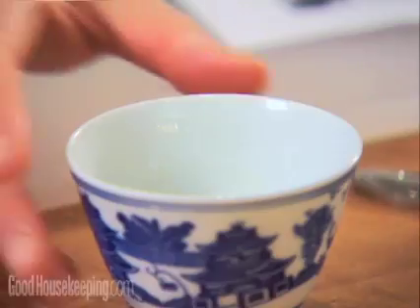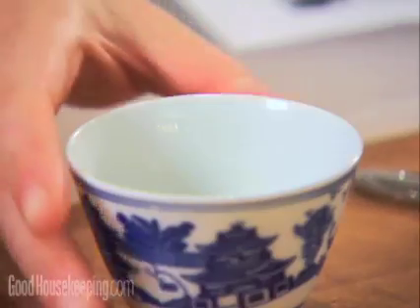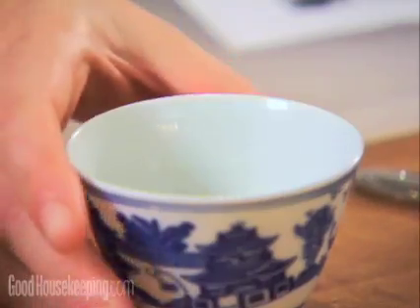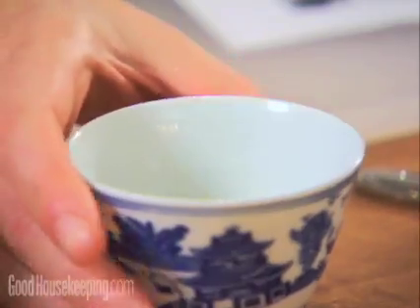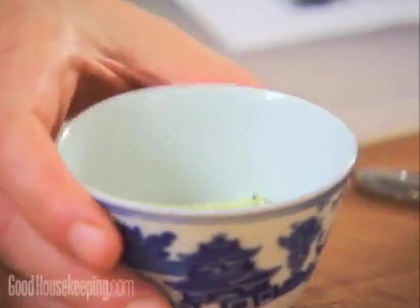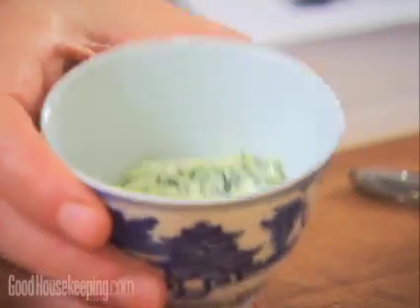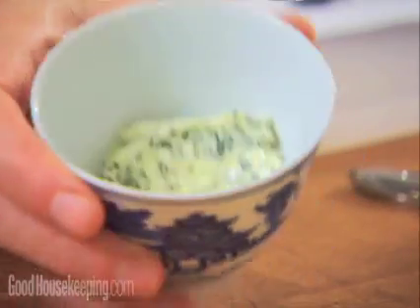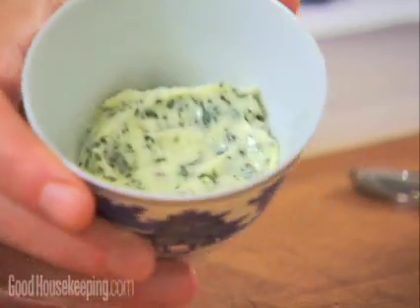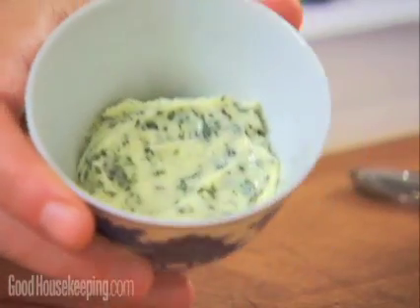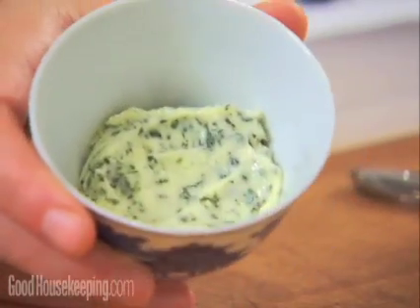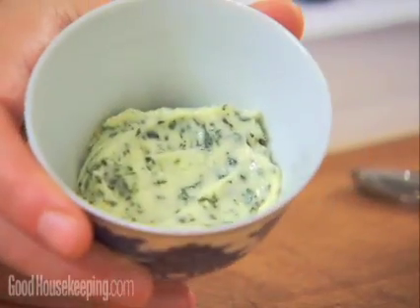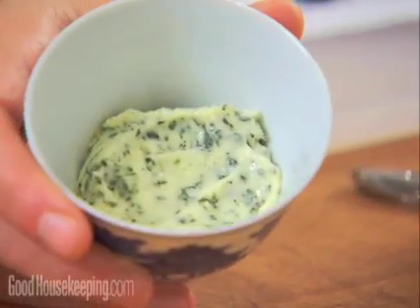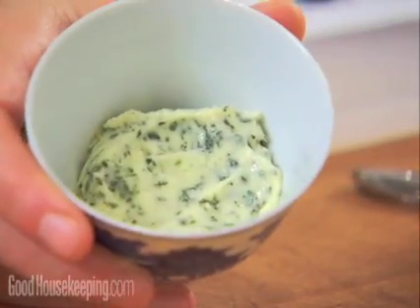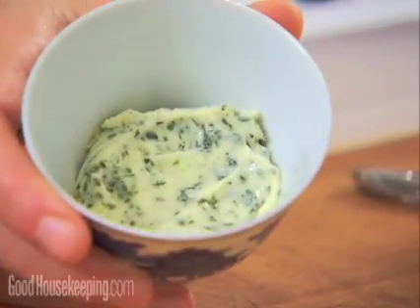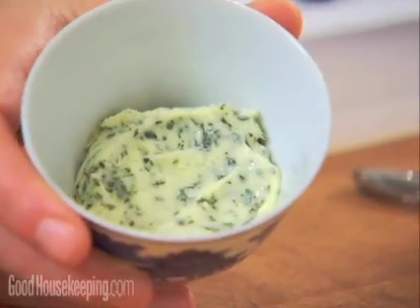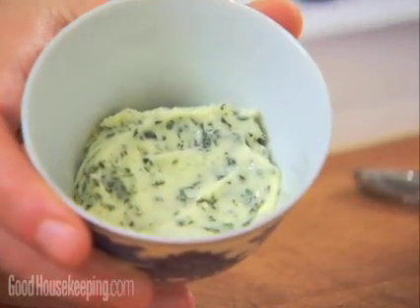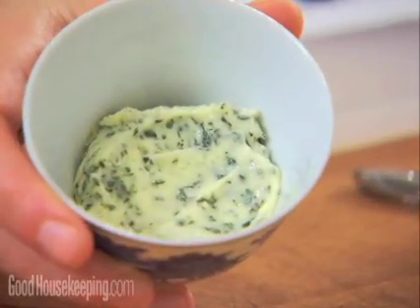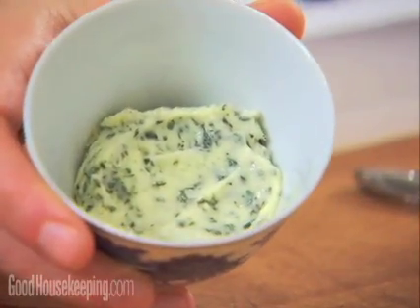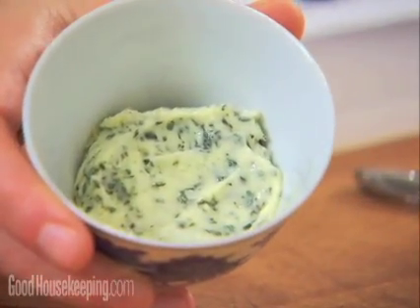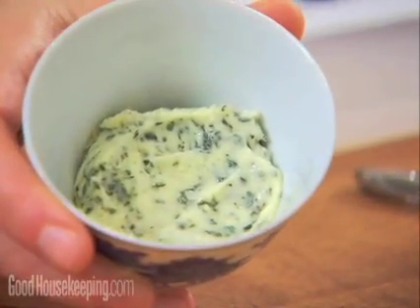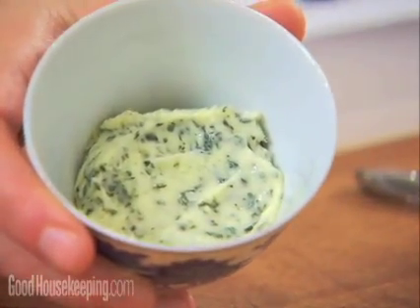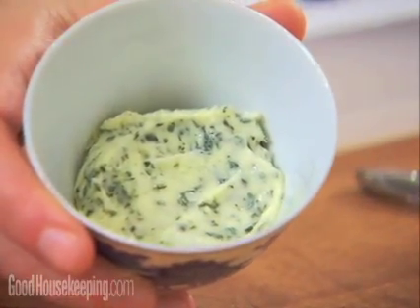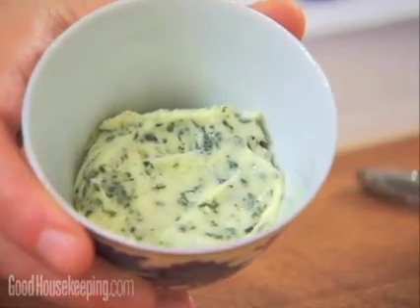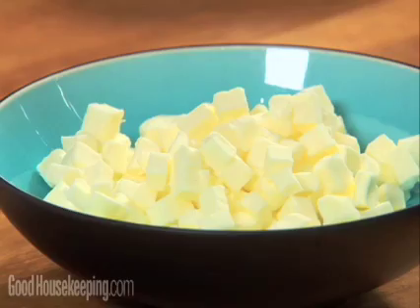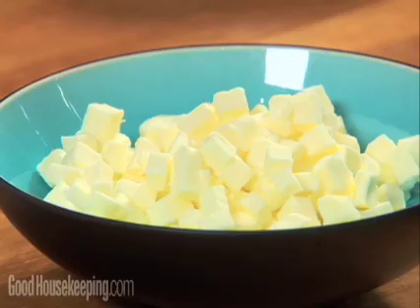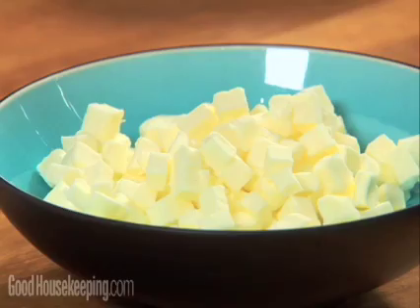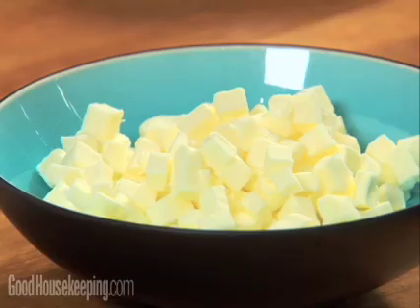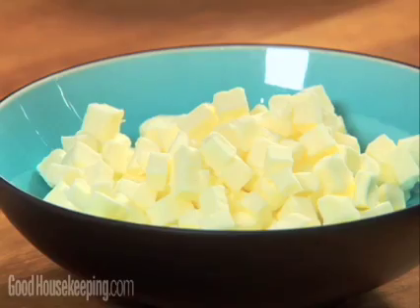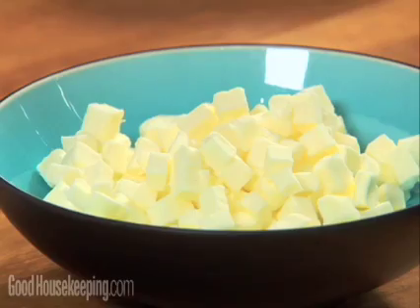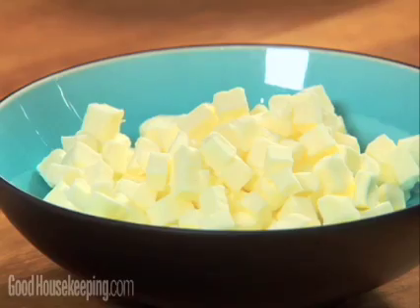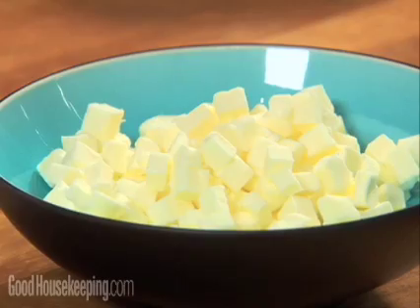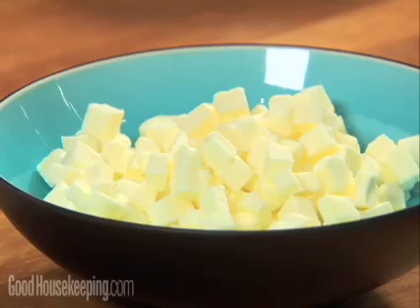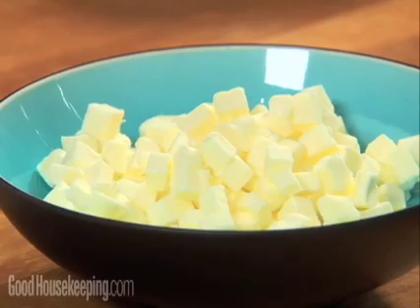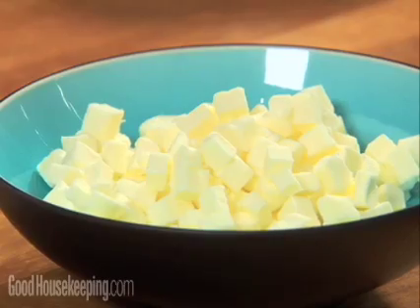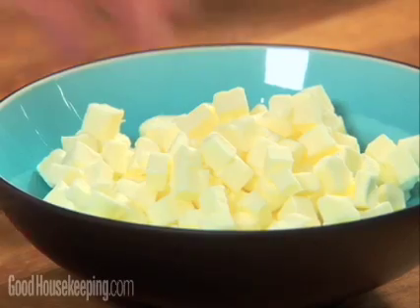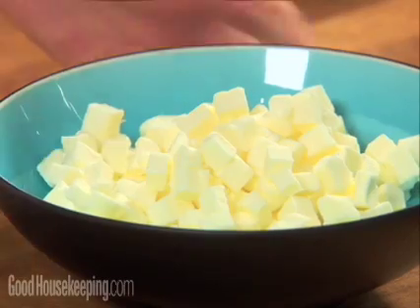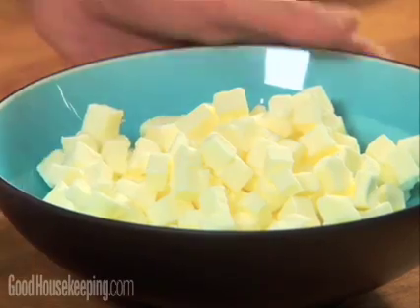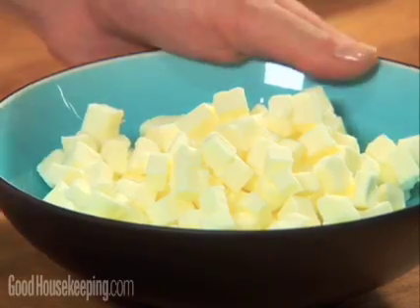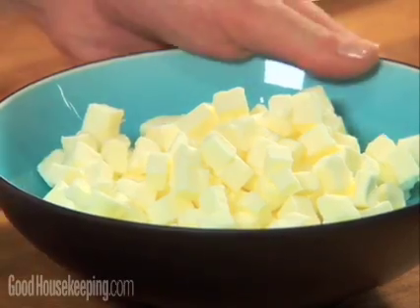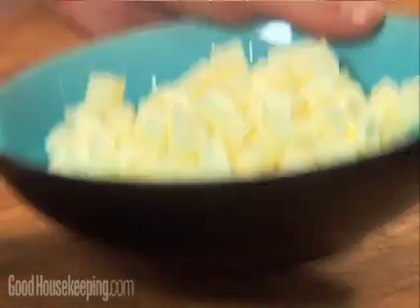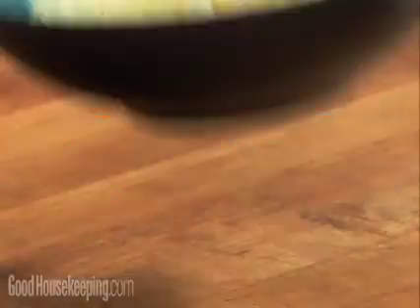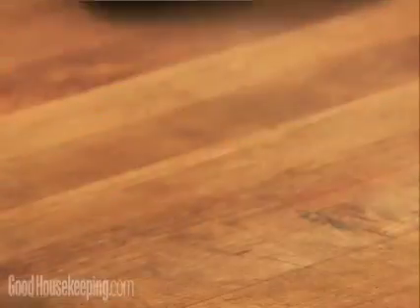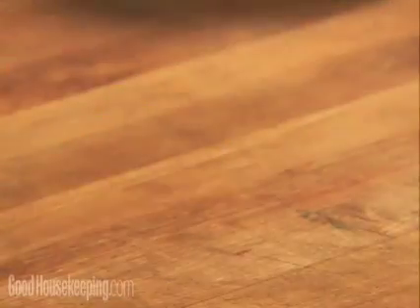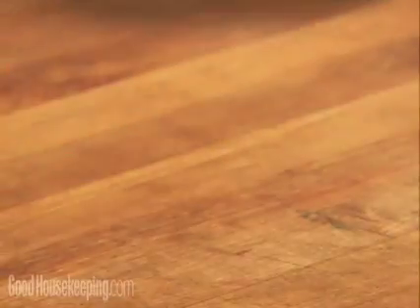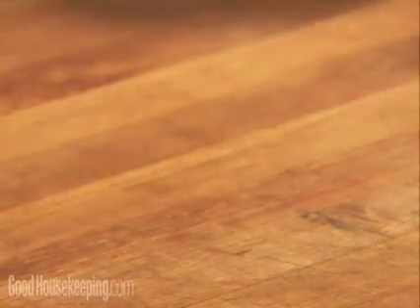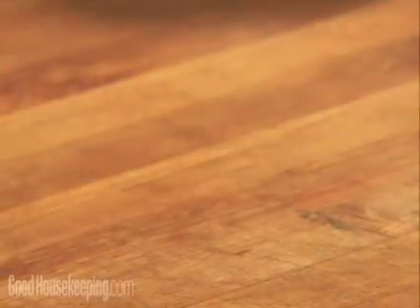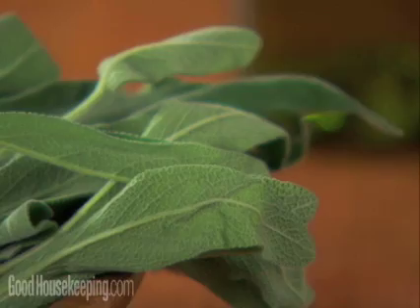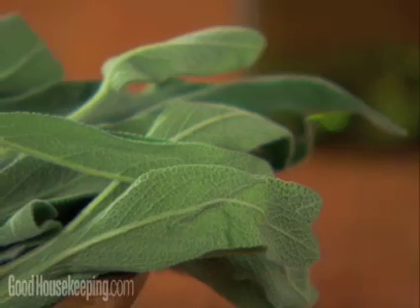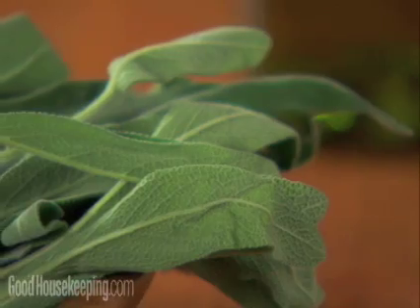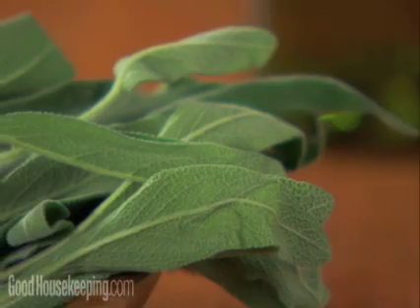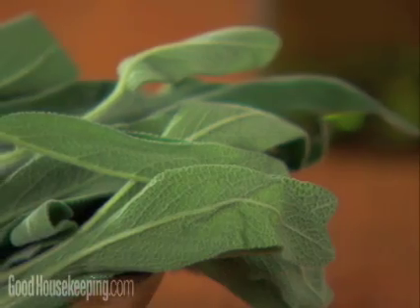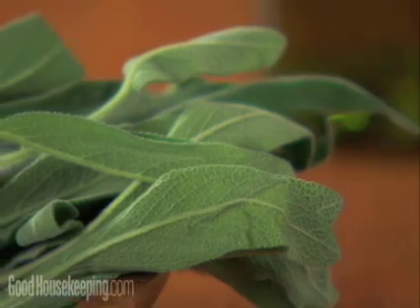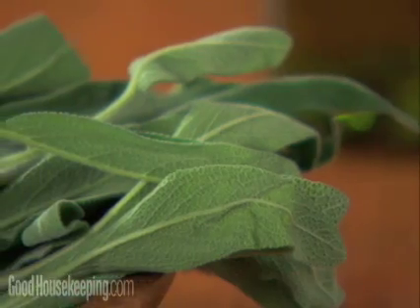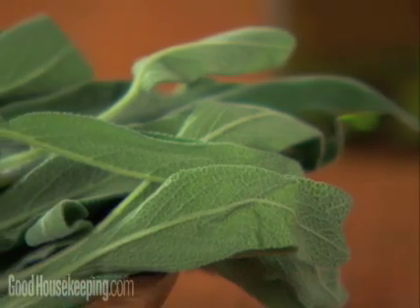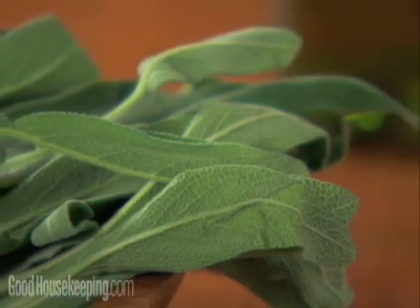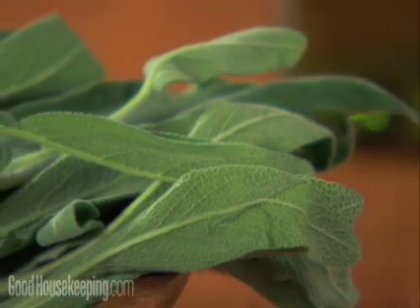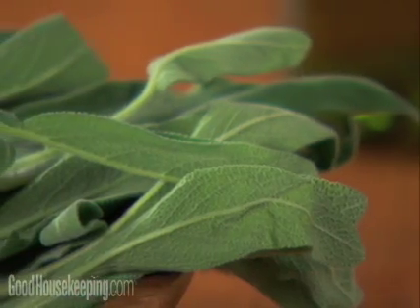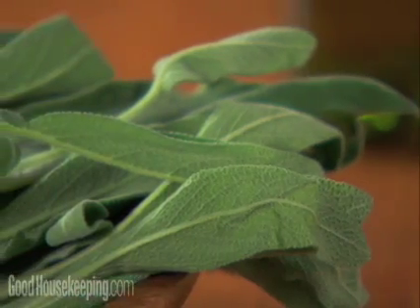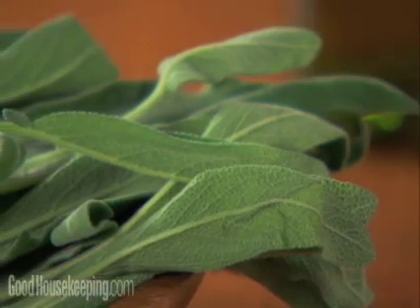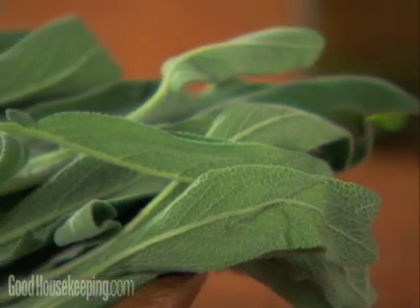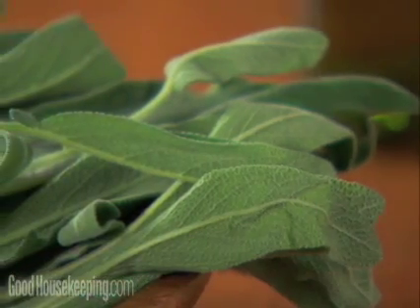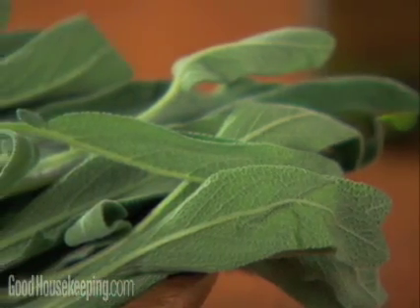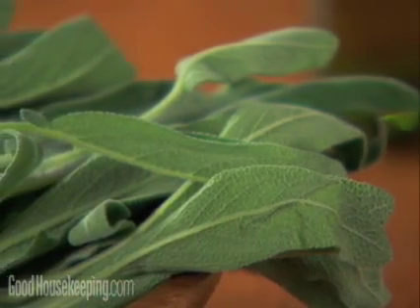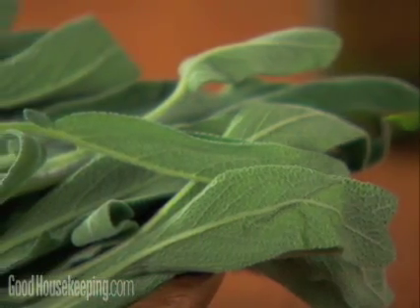And for this sage butter seasoning, mix a tablespoon of margarine or soft butter with a tablespoon of chopped fresh sage leaves.